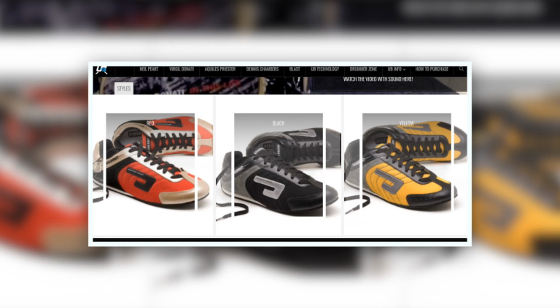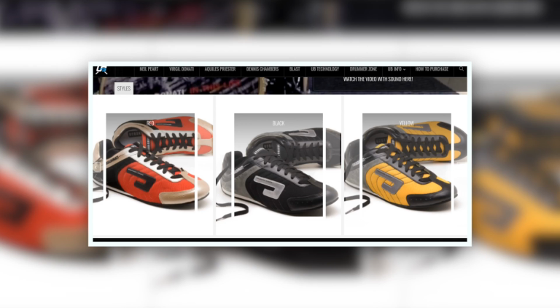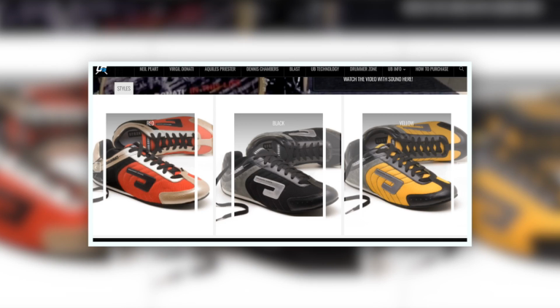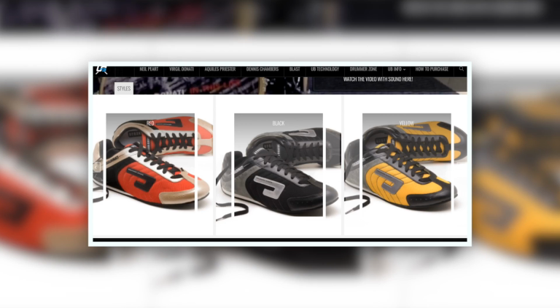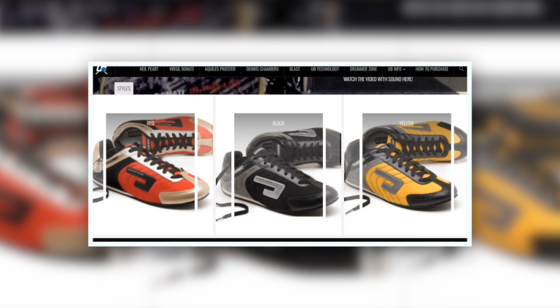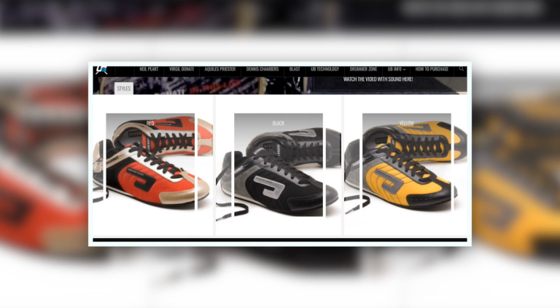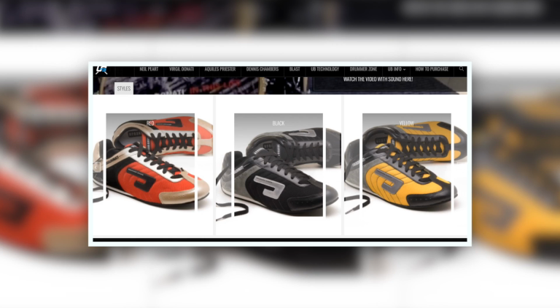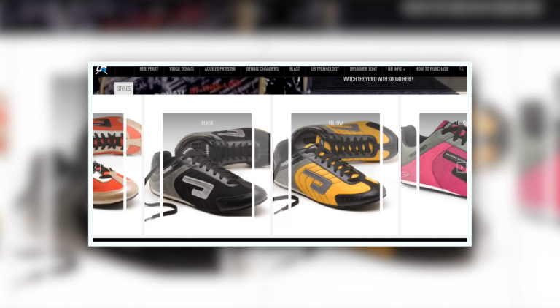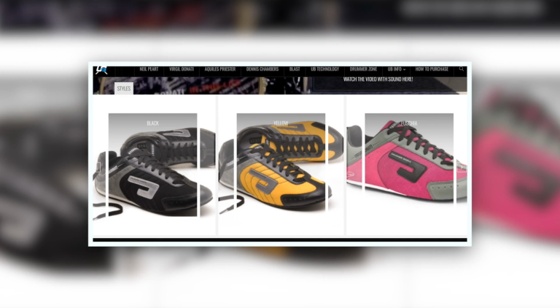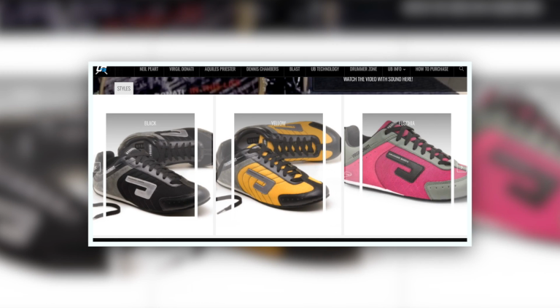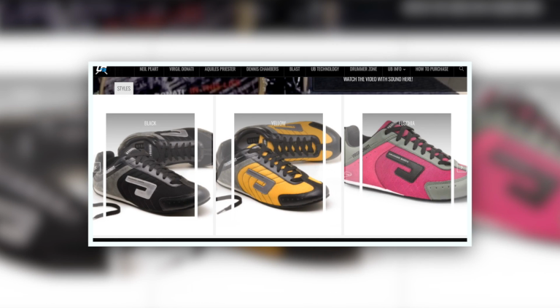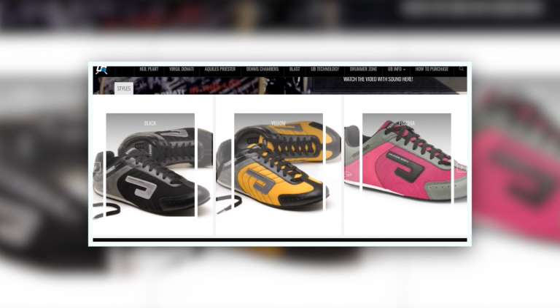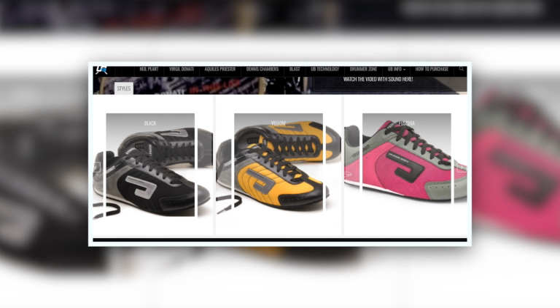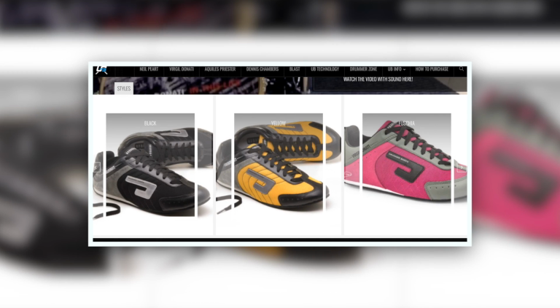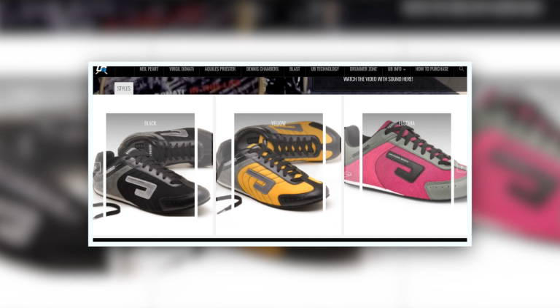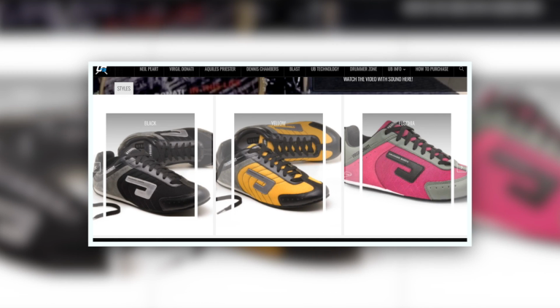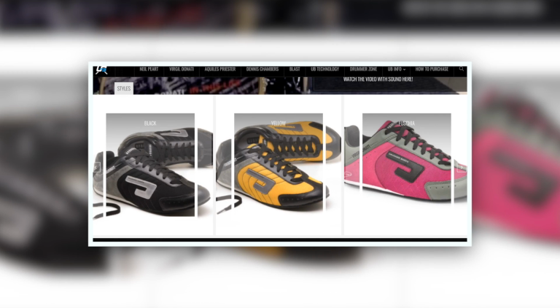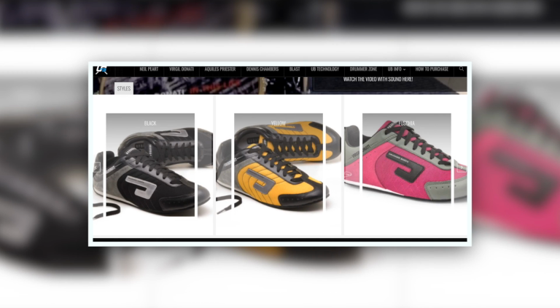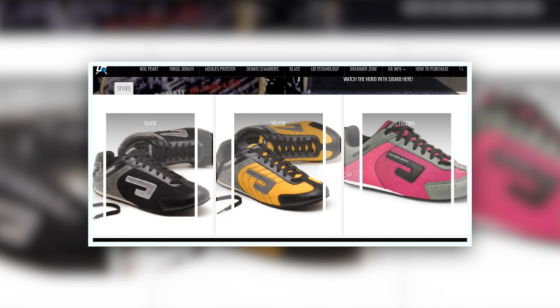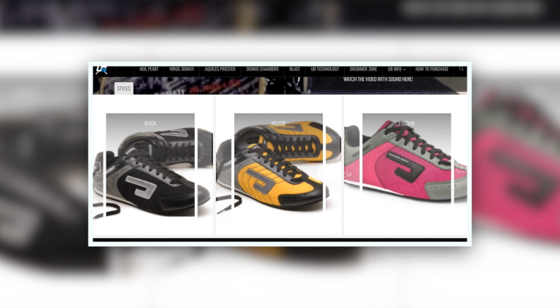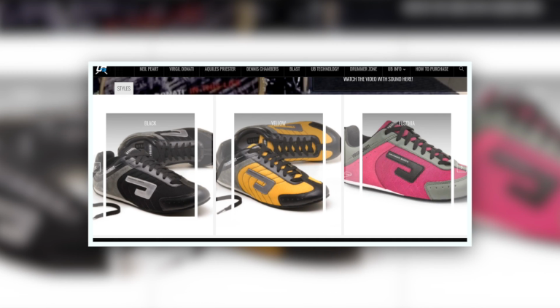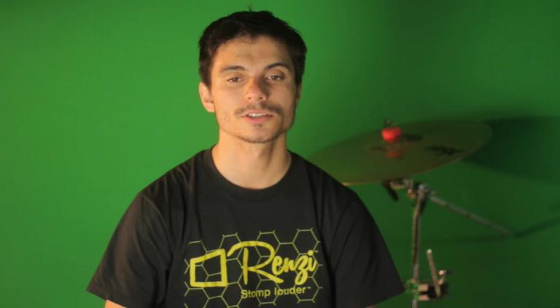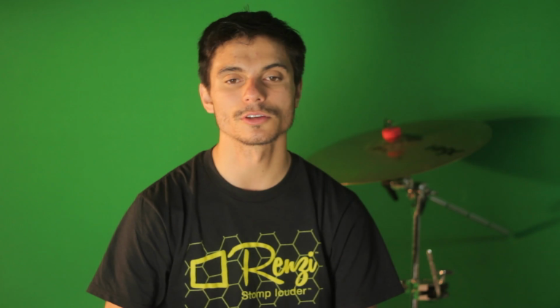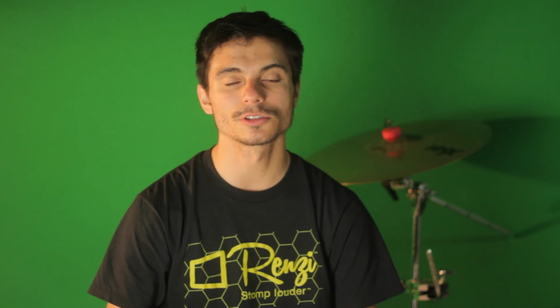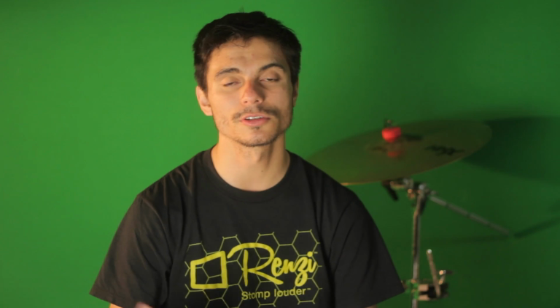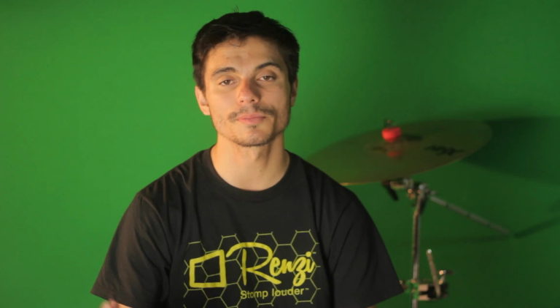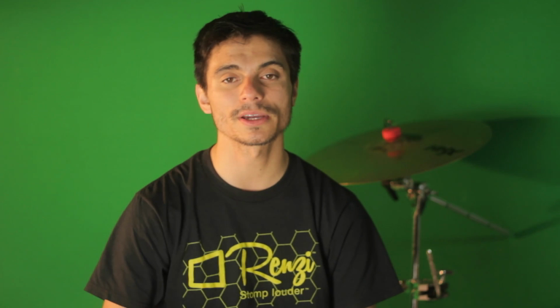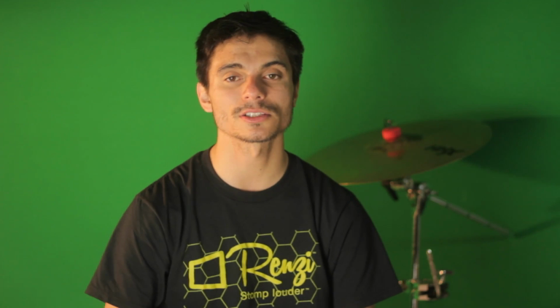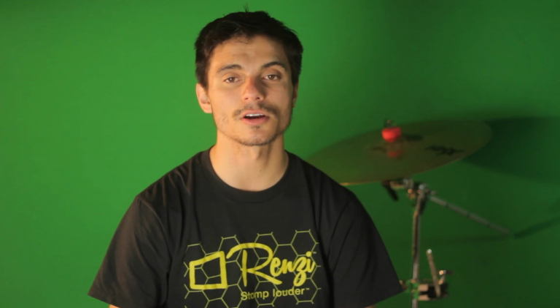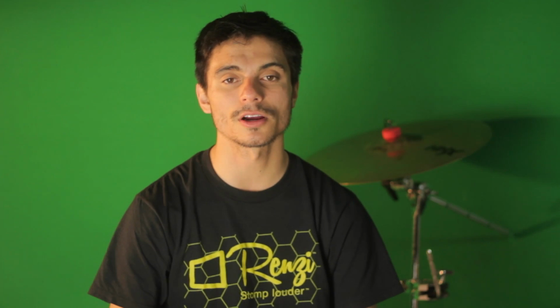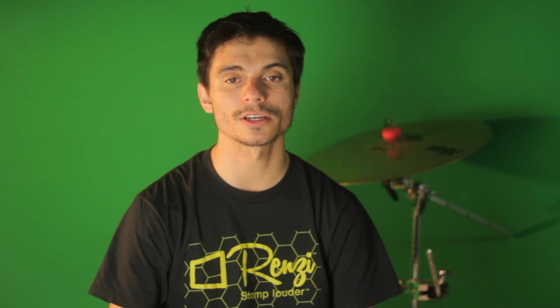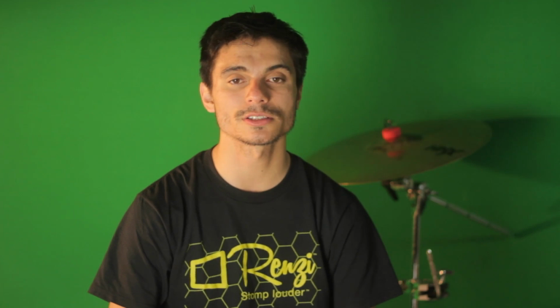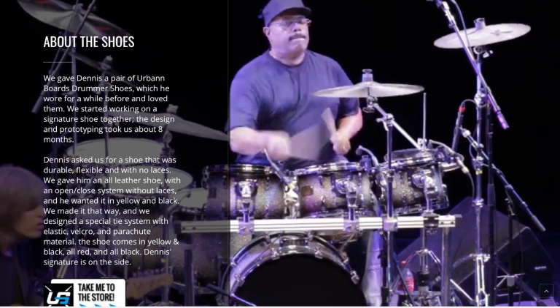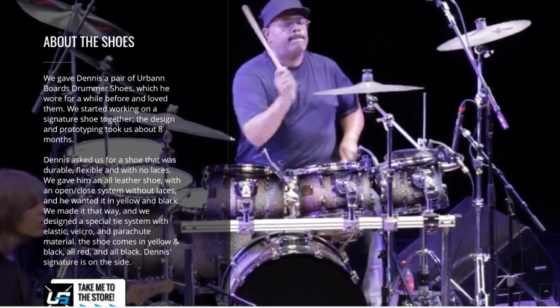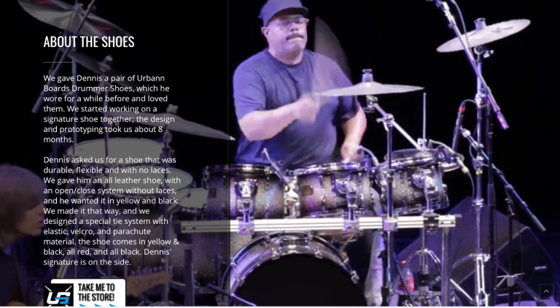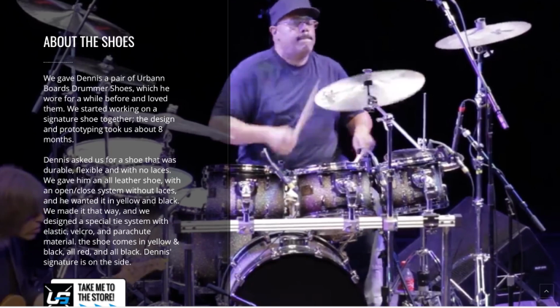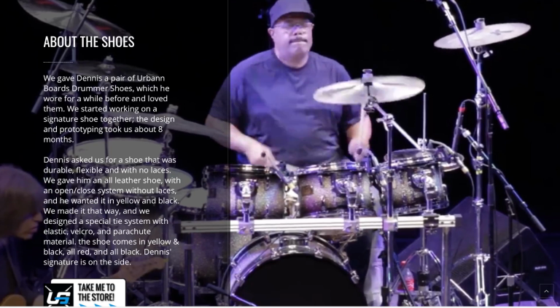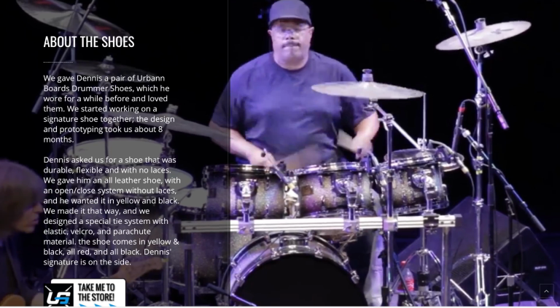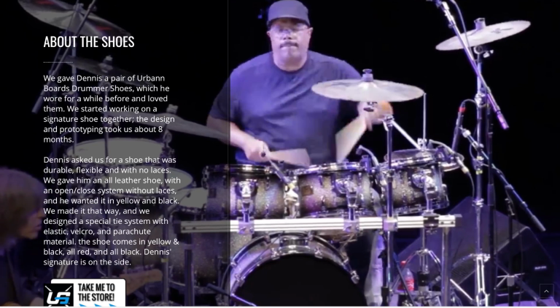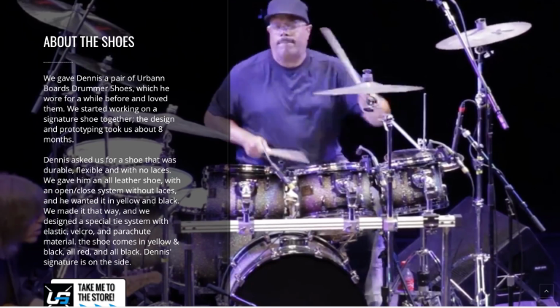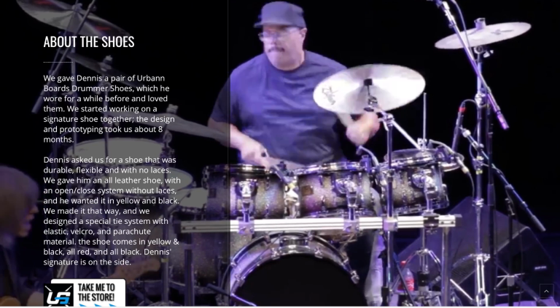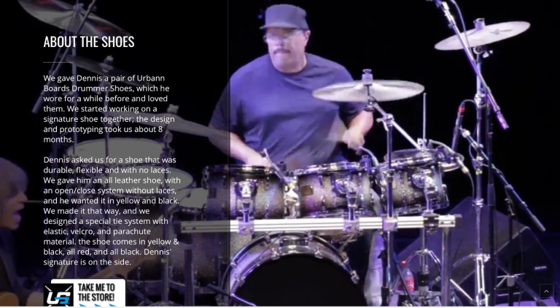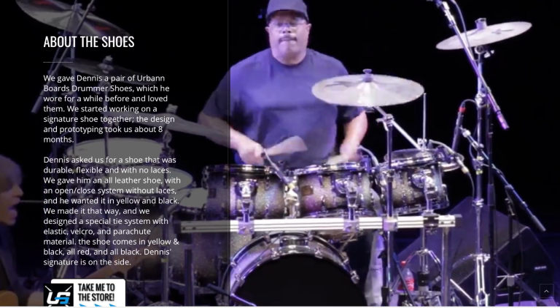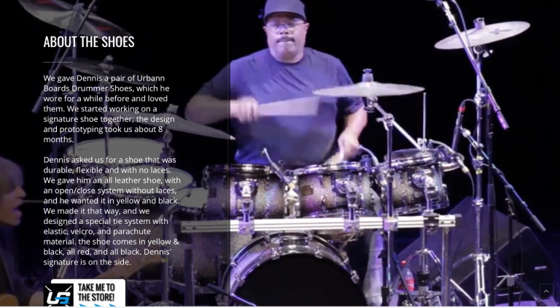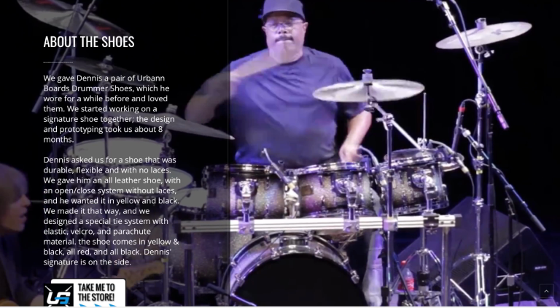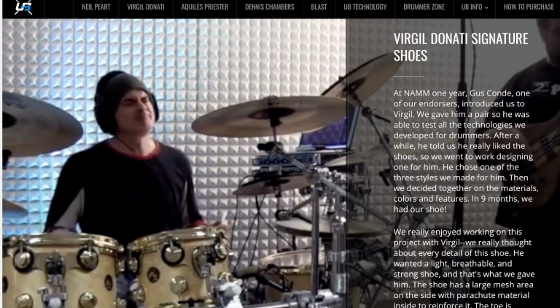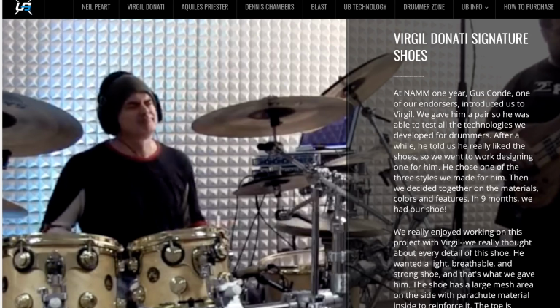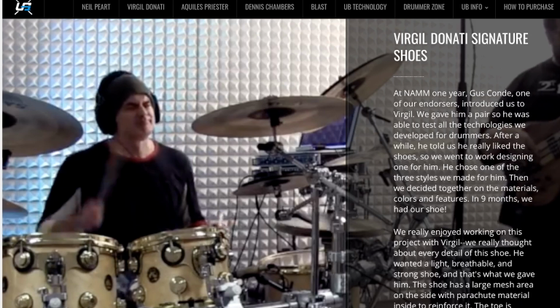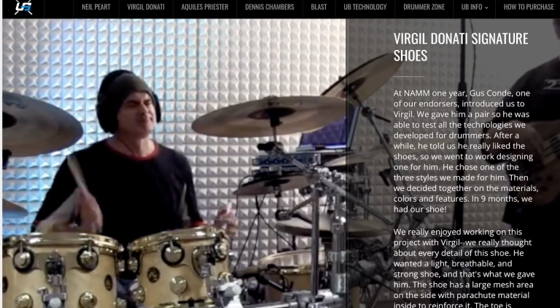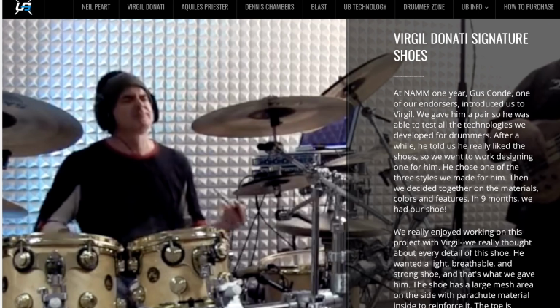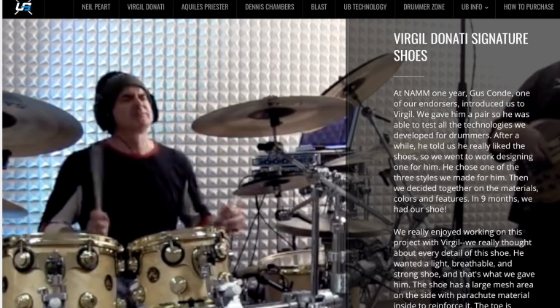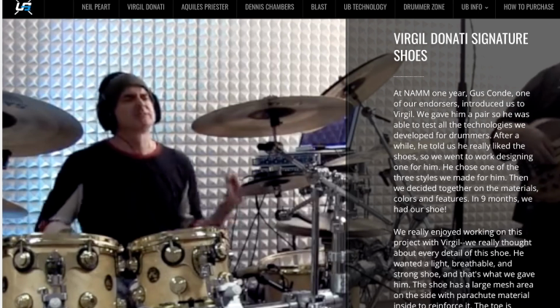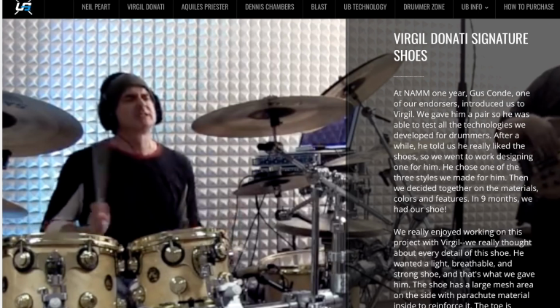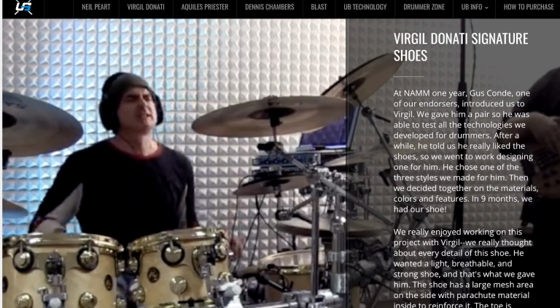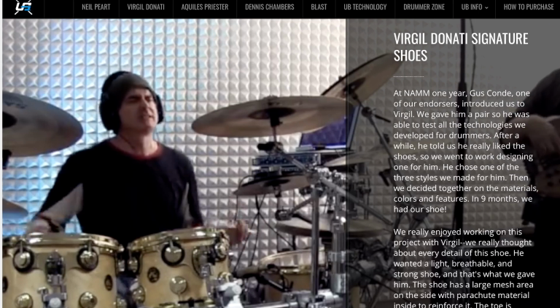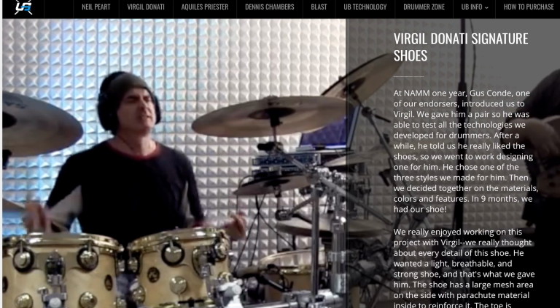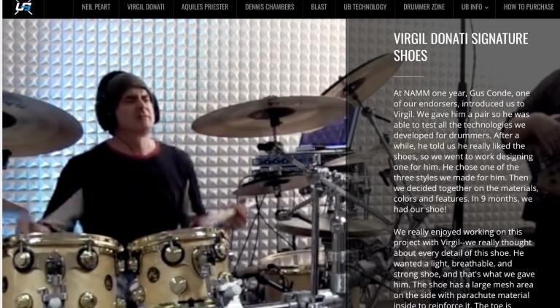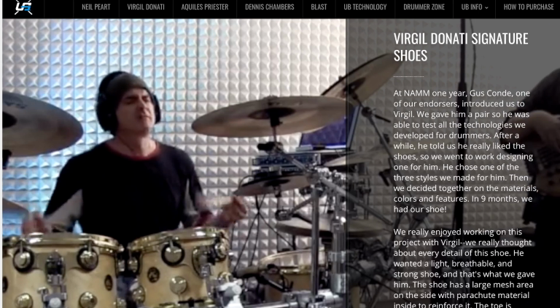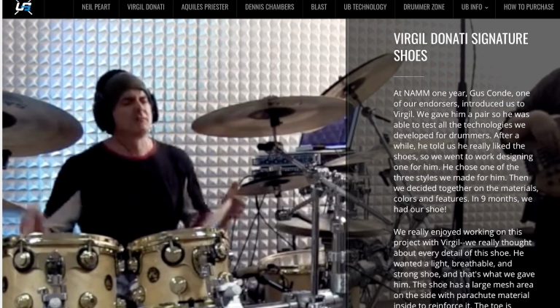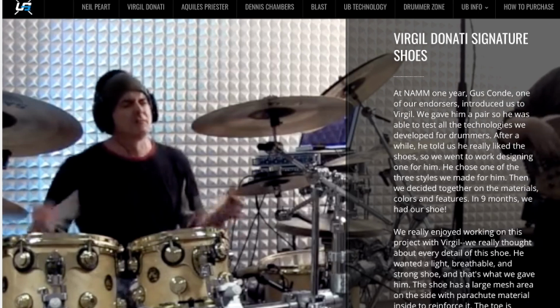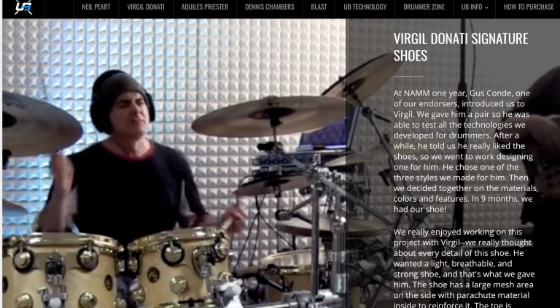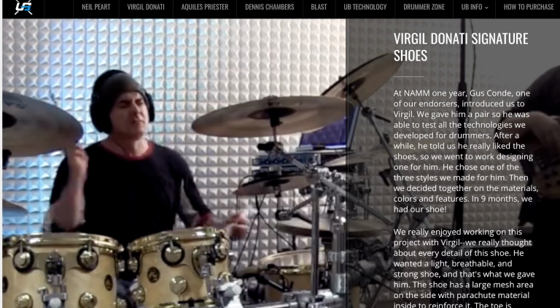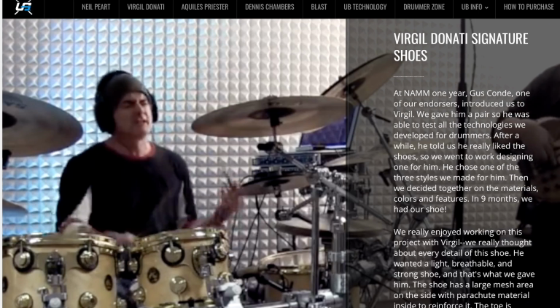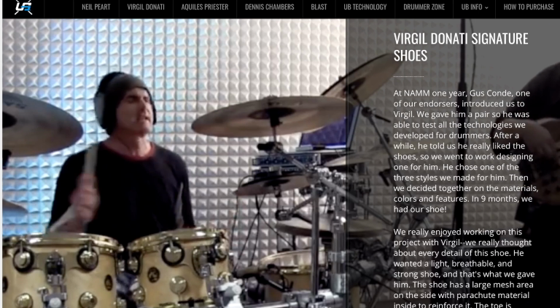These are the Virgil Donati signatures. Two of the biggest artists, Dennis Chambers and Virgil Donati, they use these shoes.